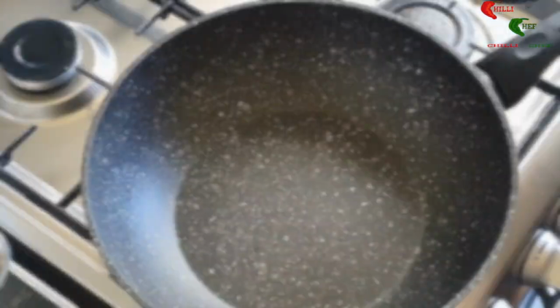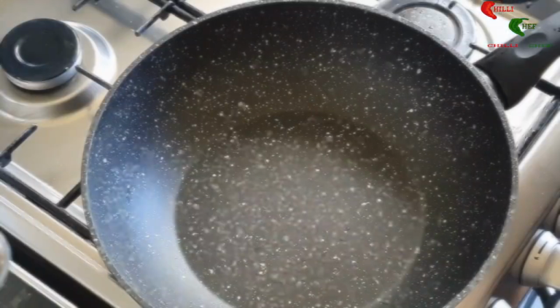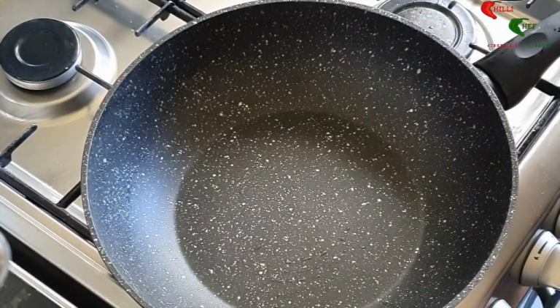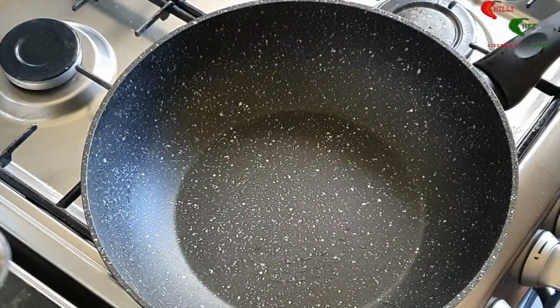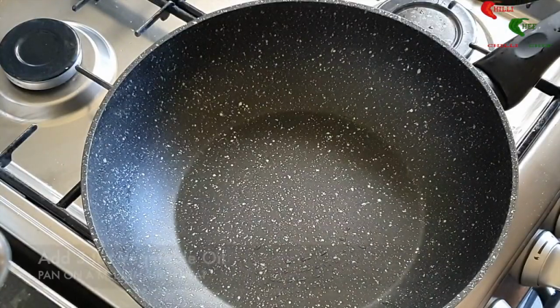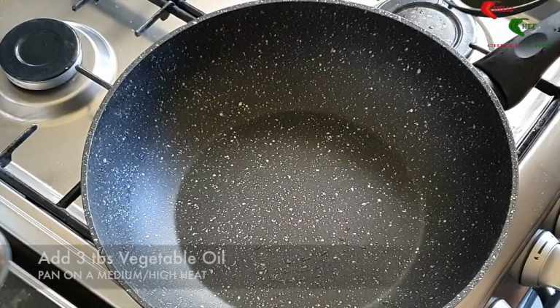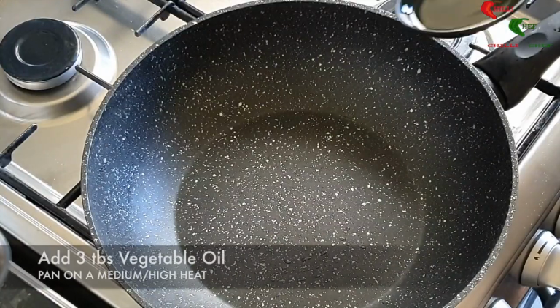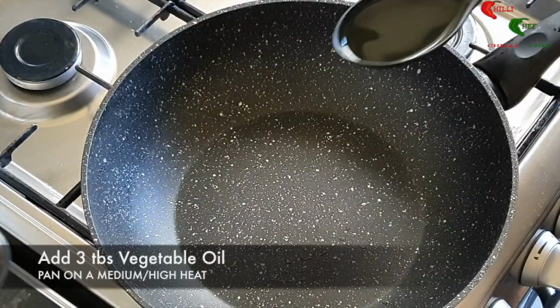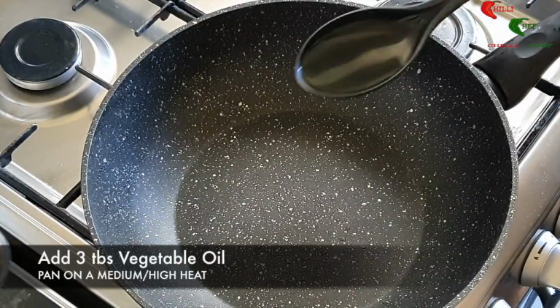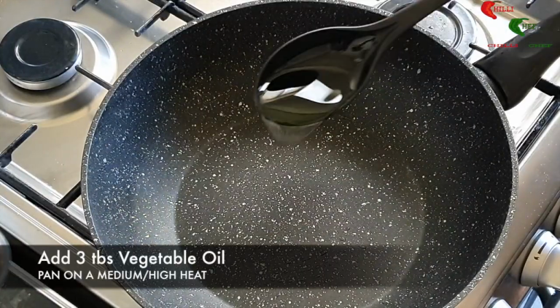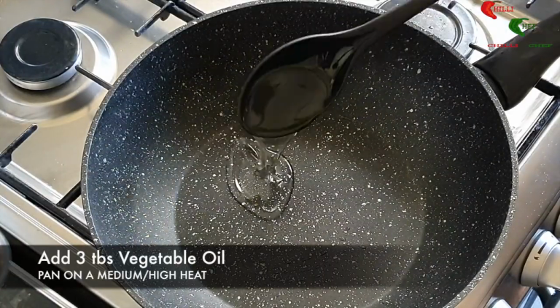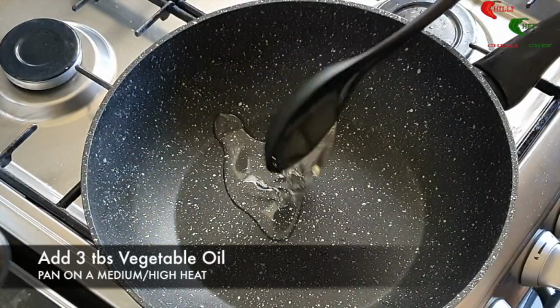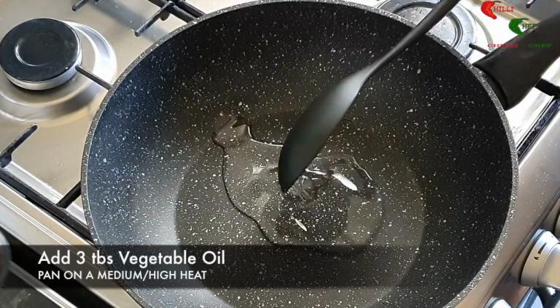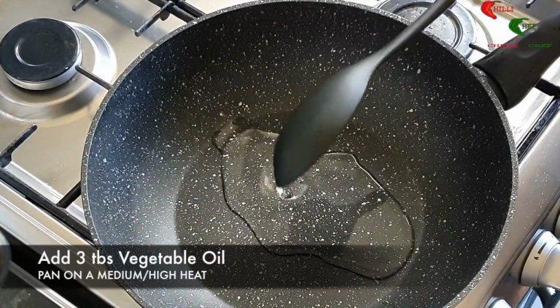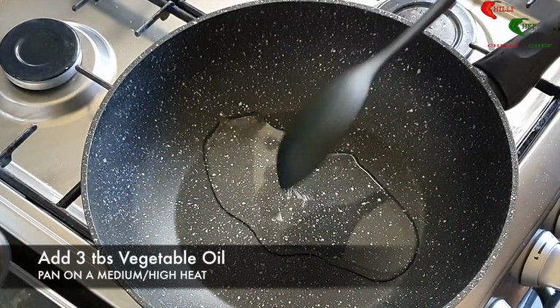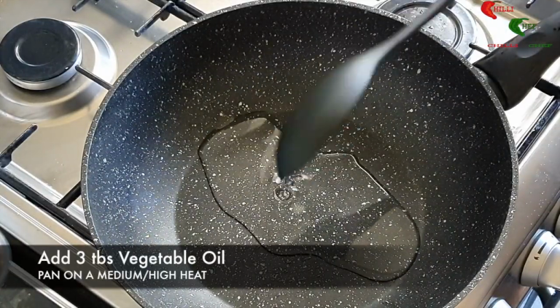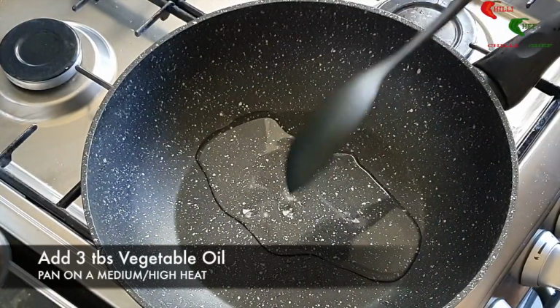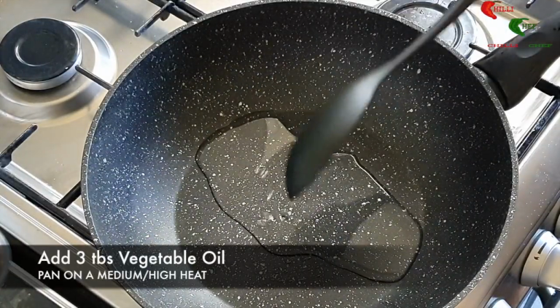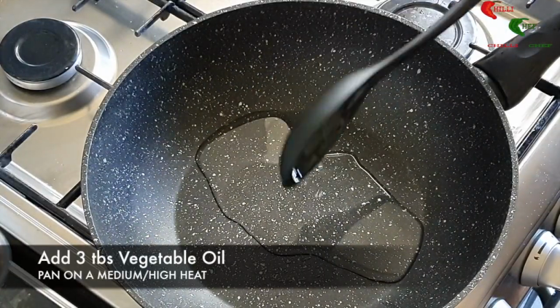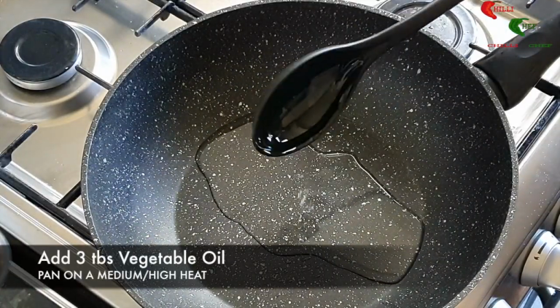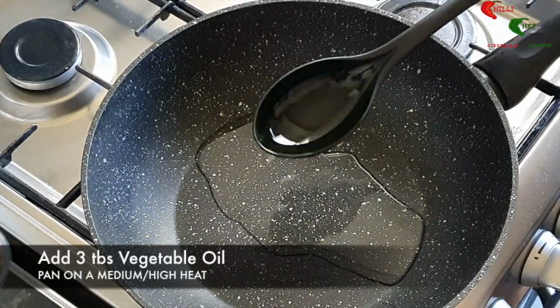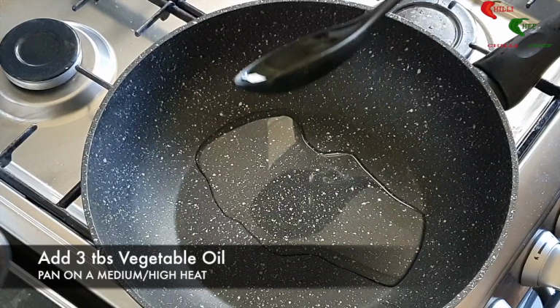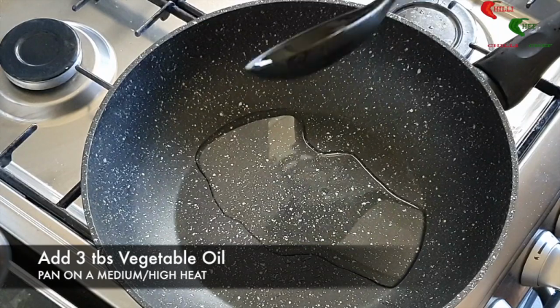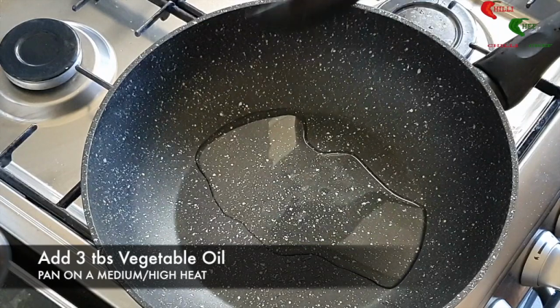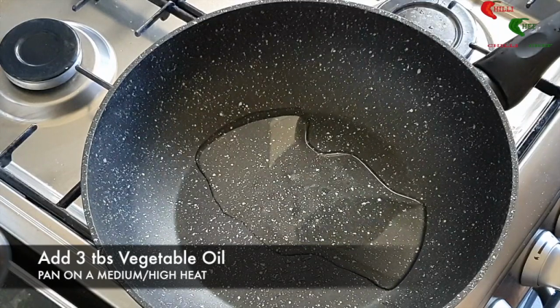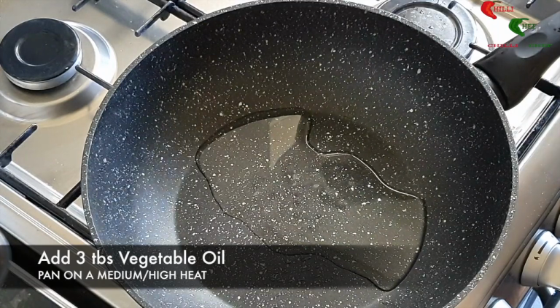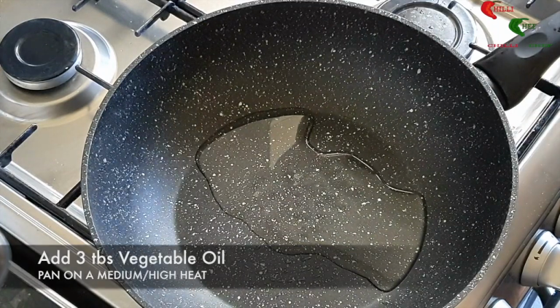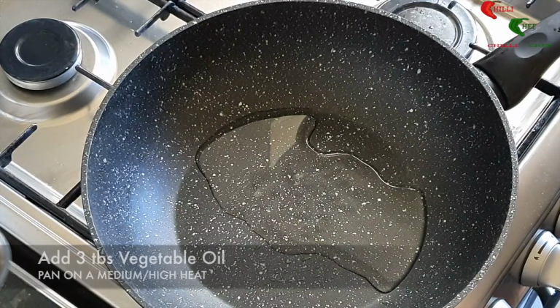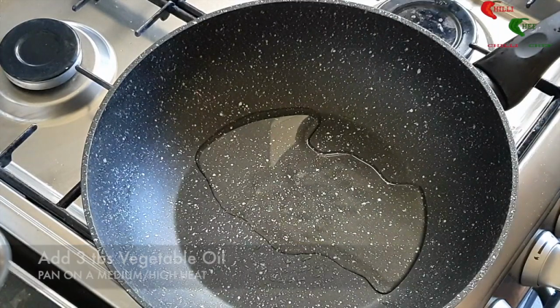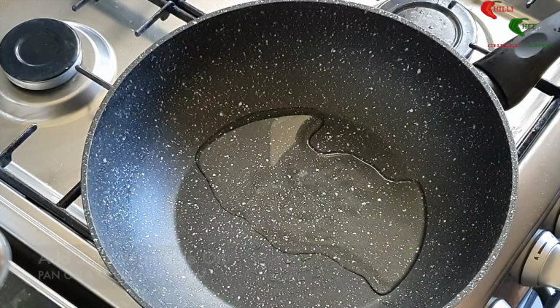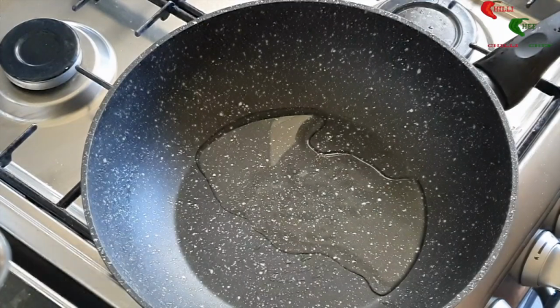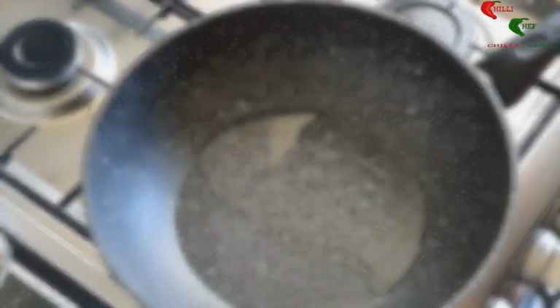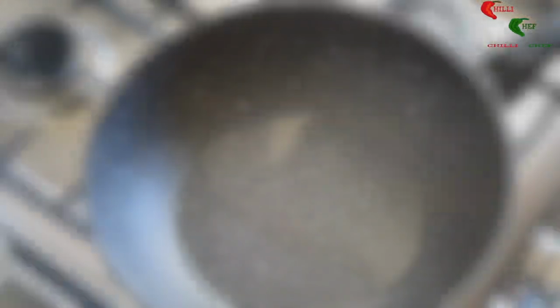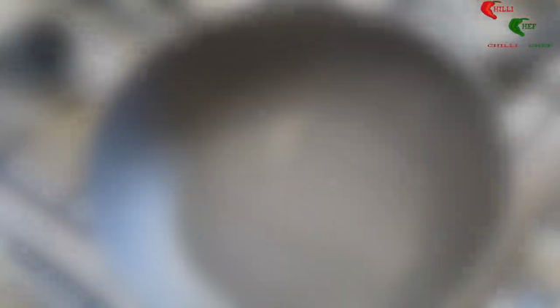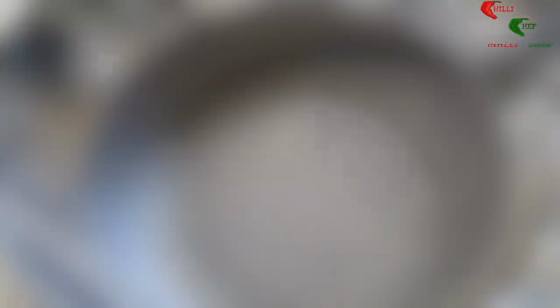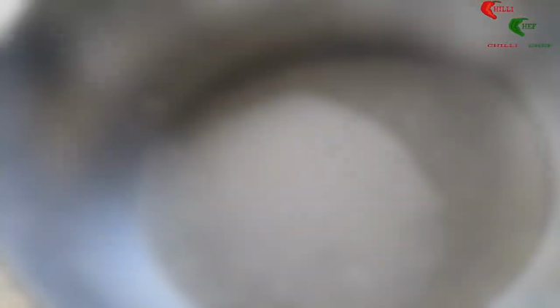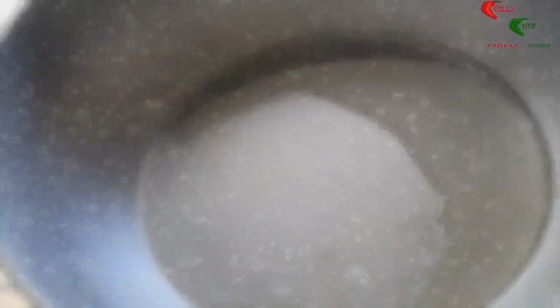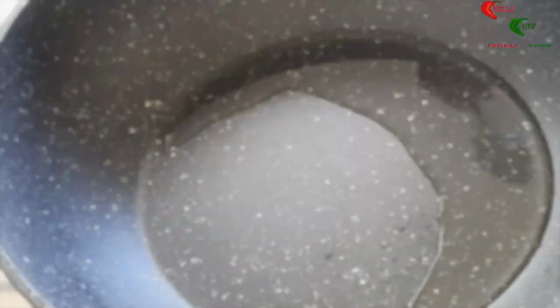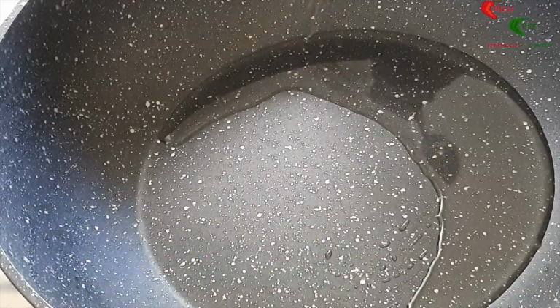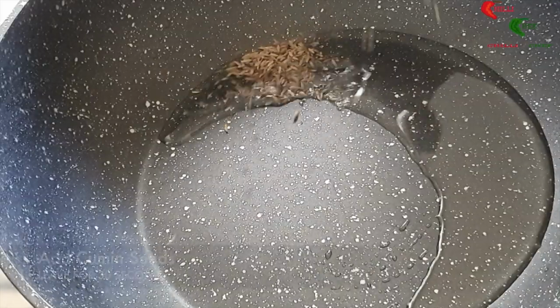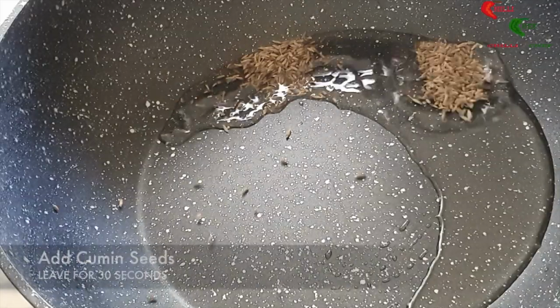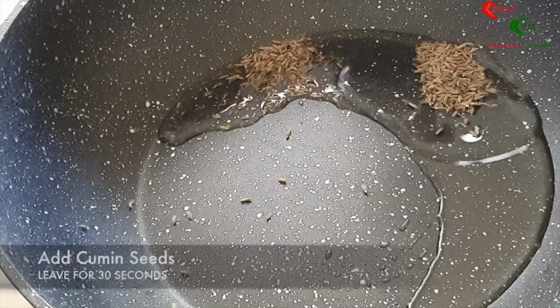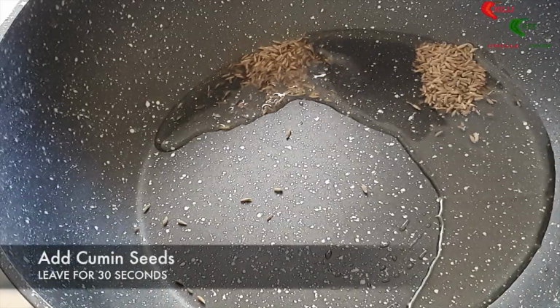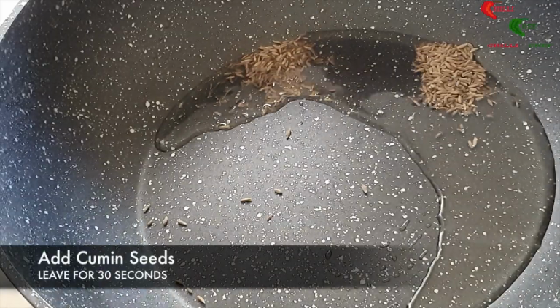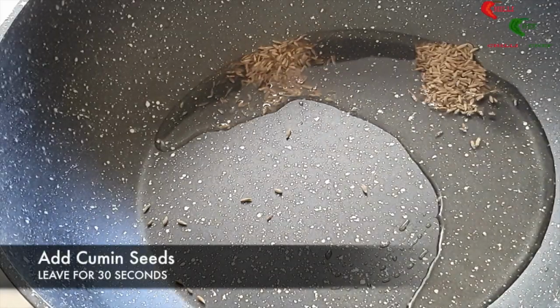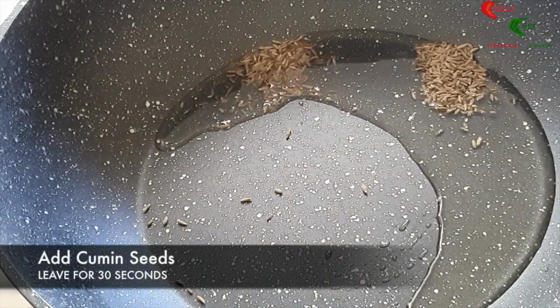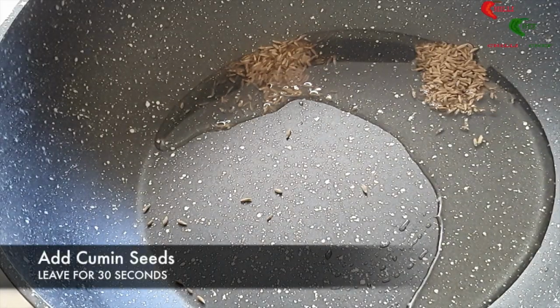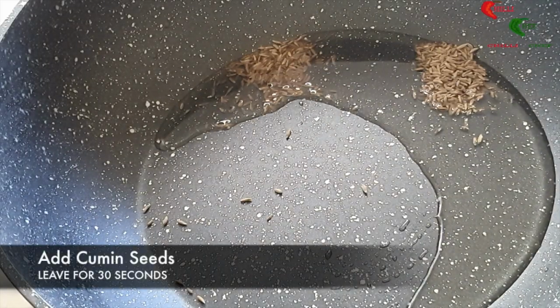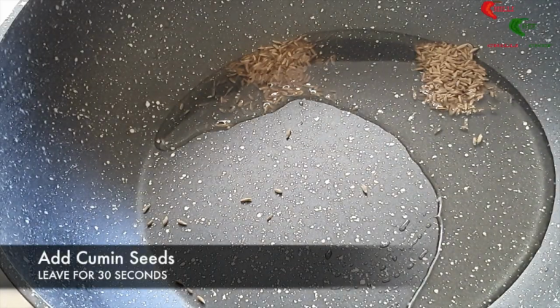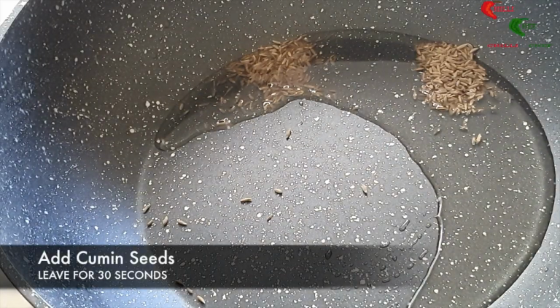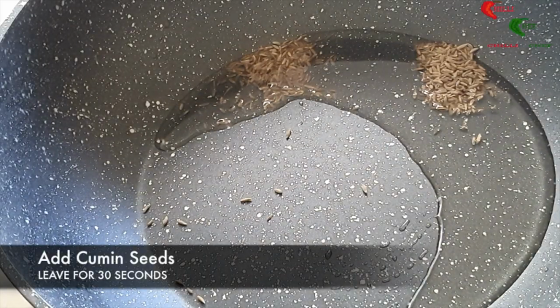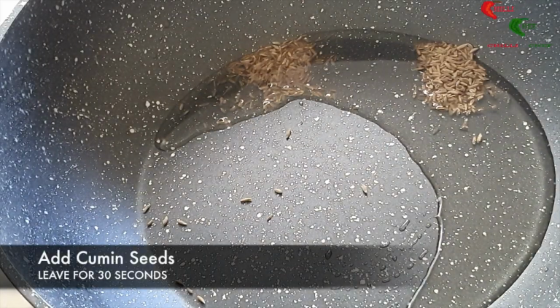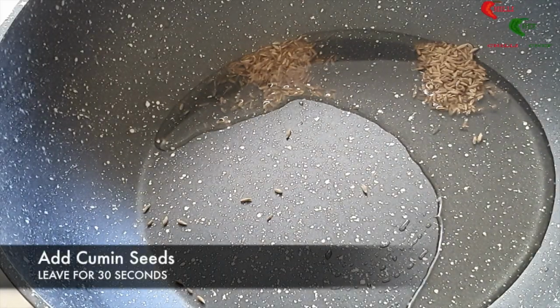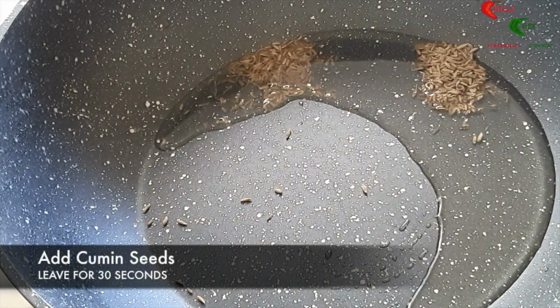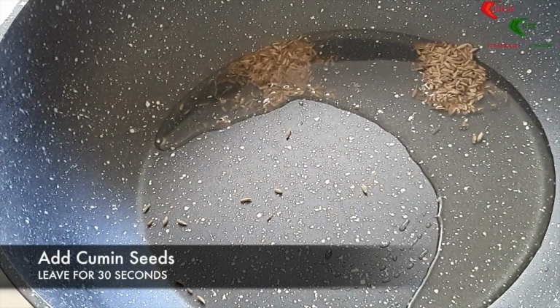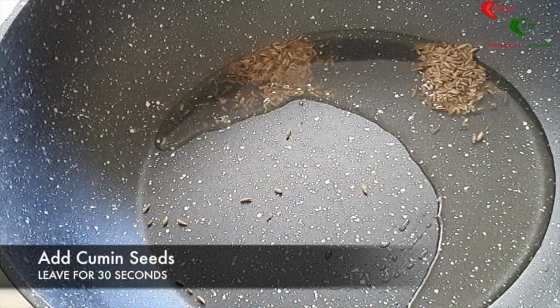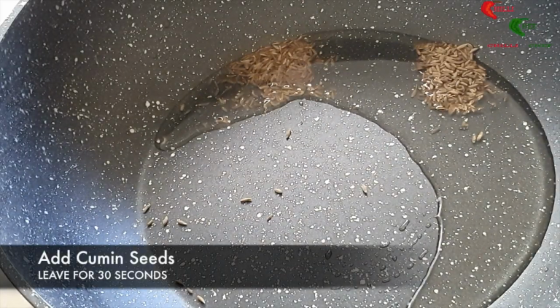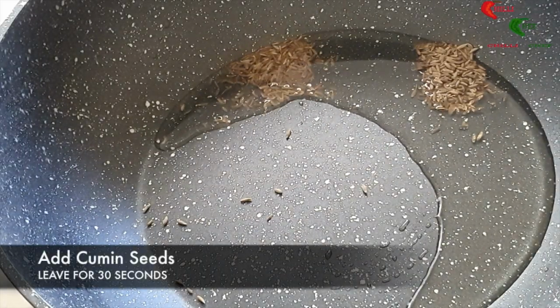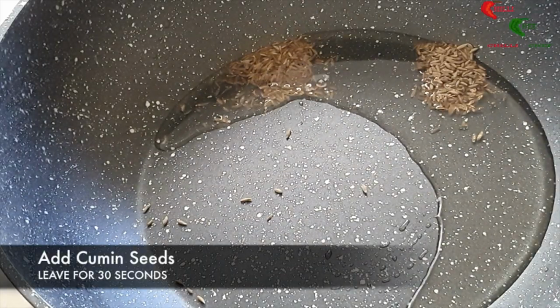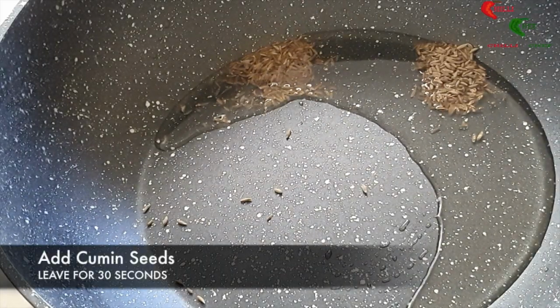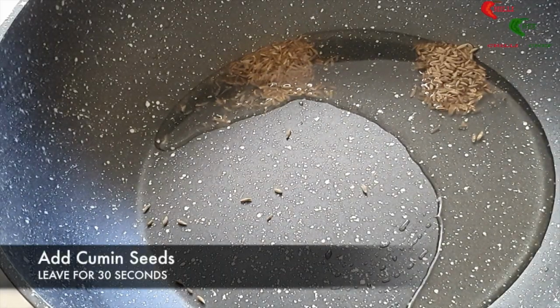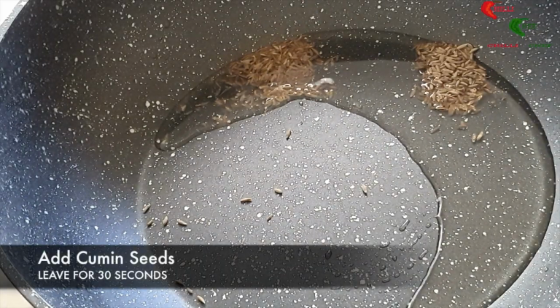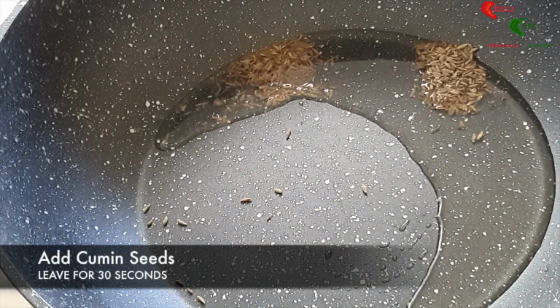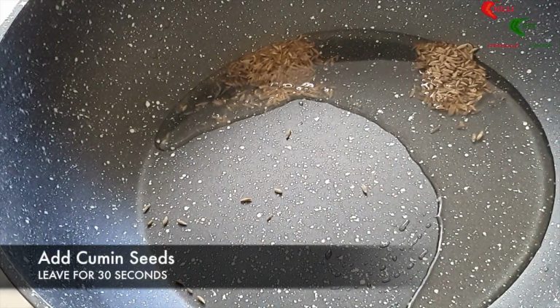We start by adding three tablespoons of vegetable oil. When the oil has heated up, add the cumin seeds.